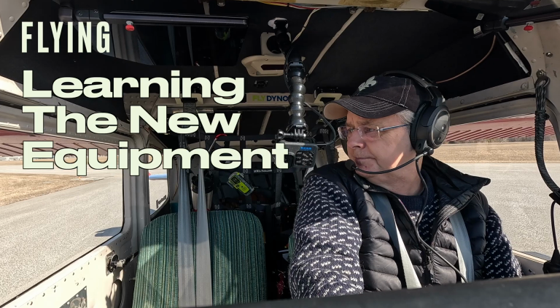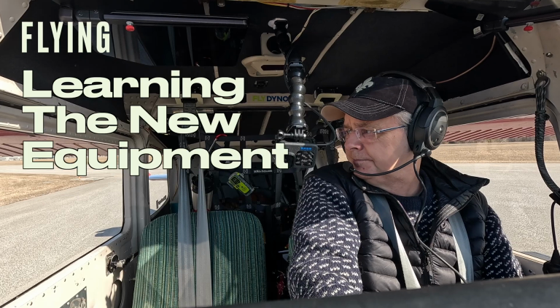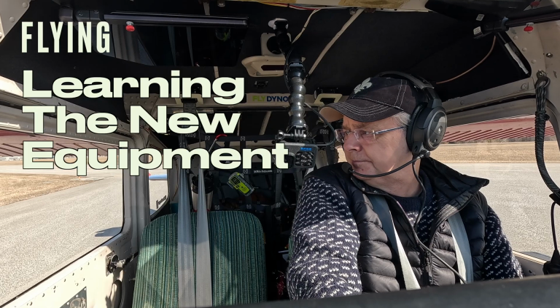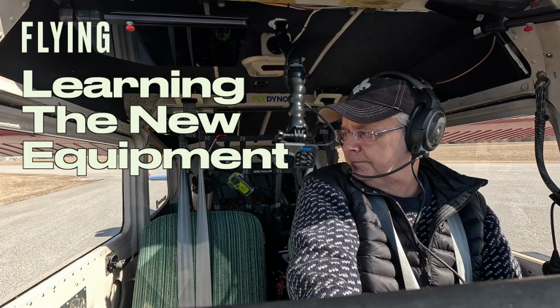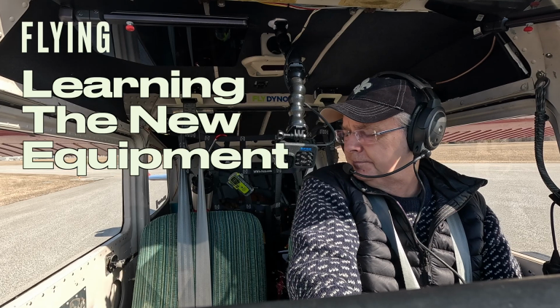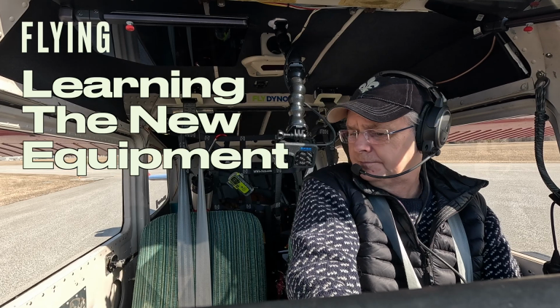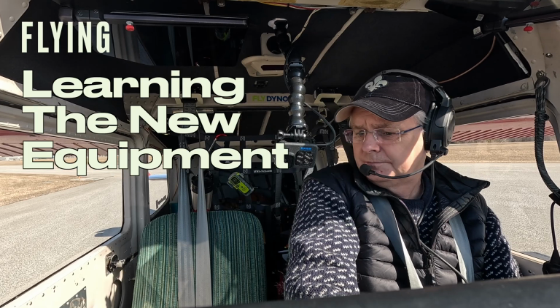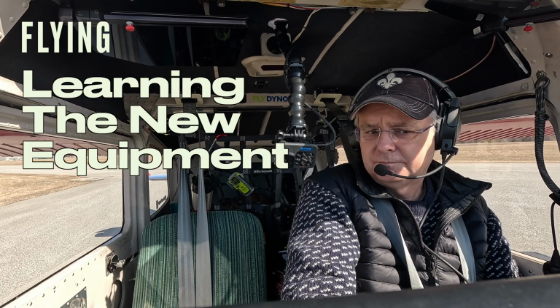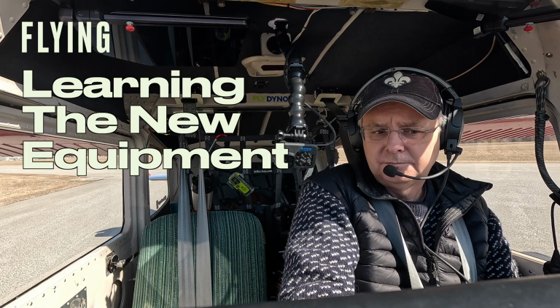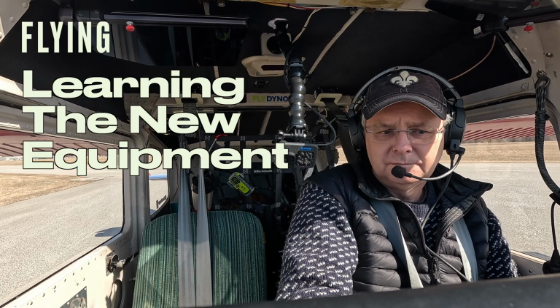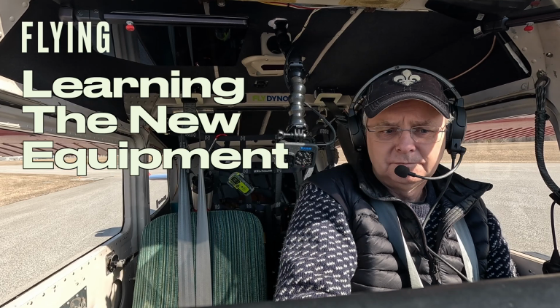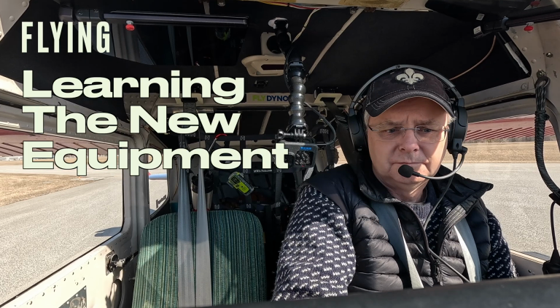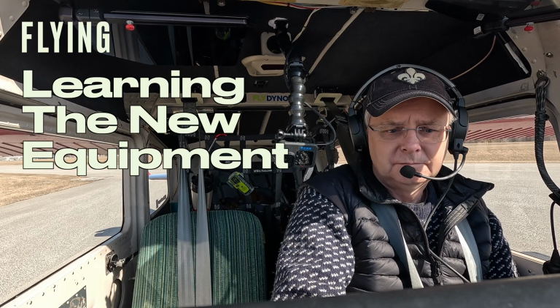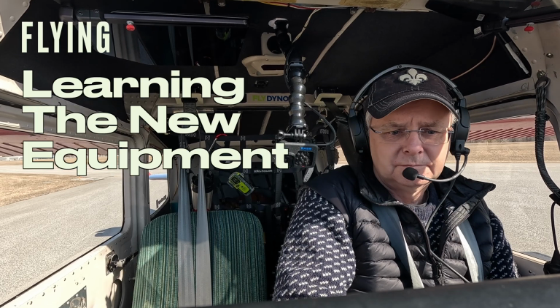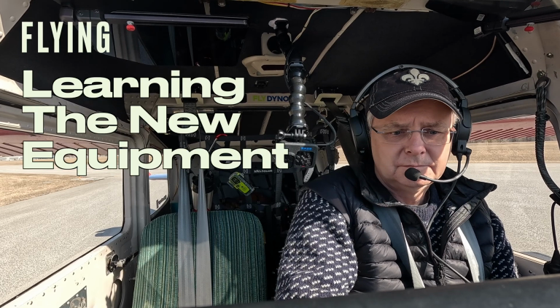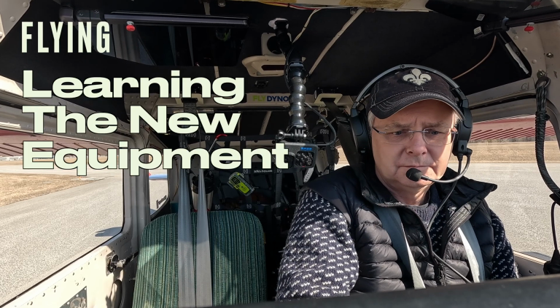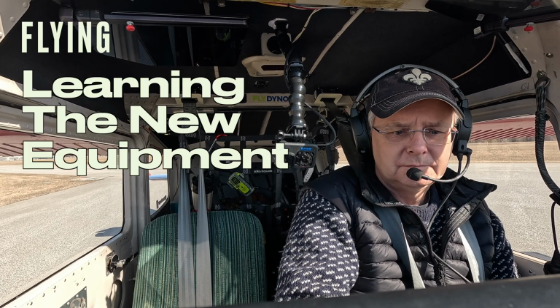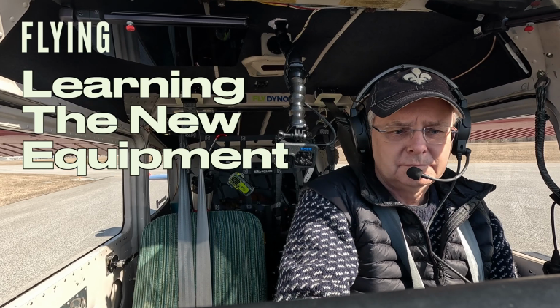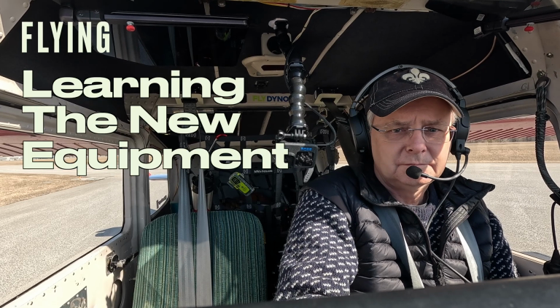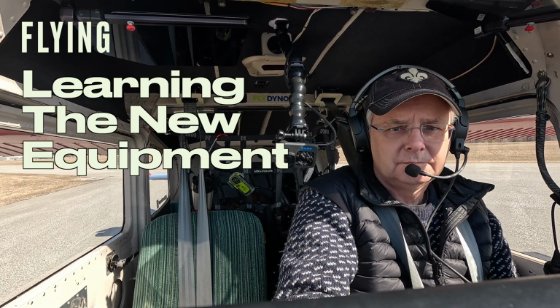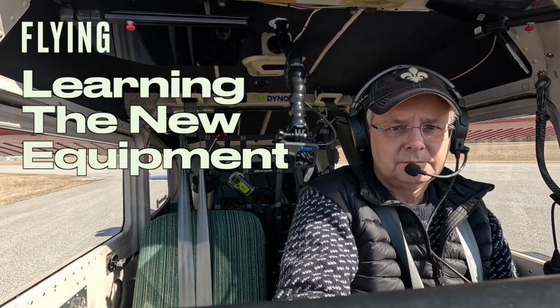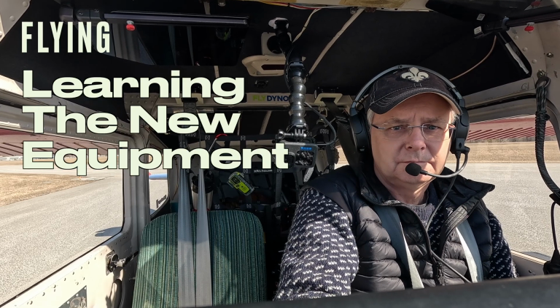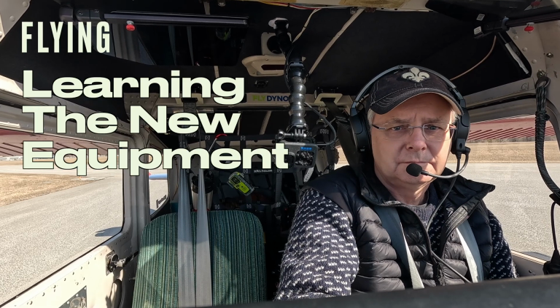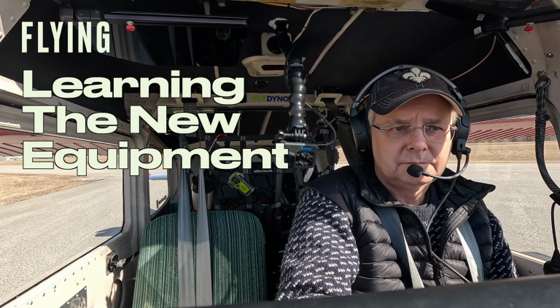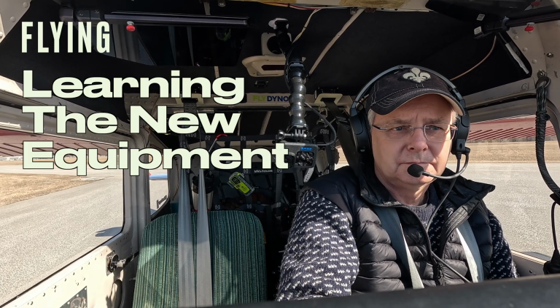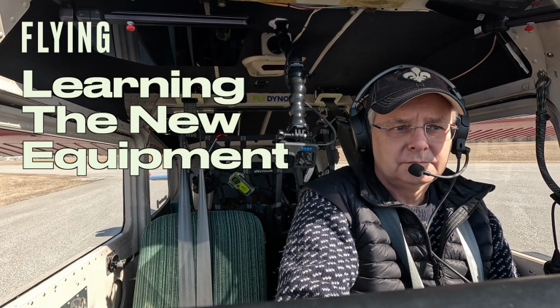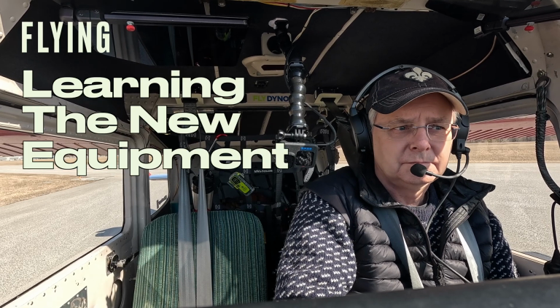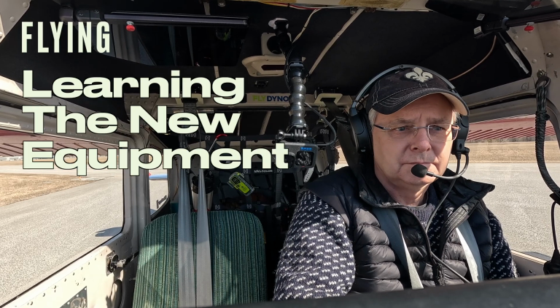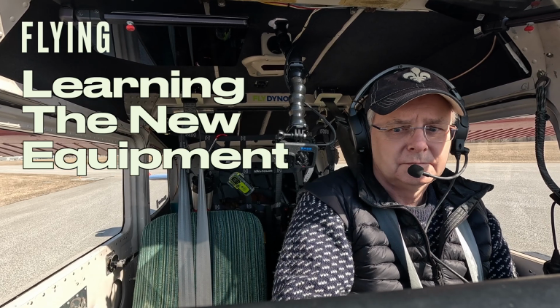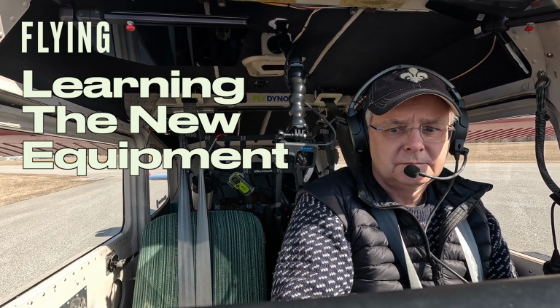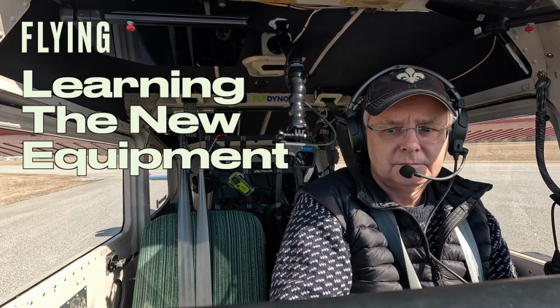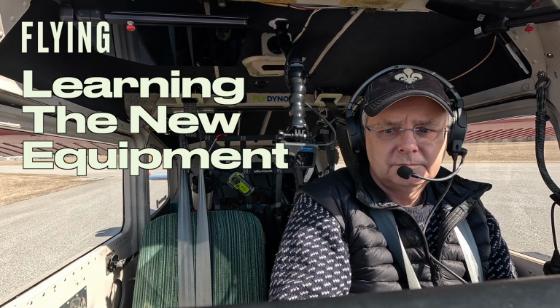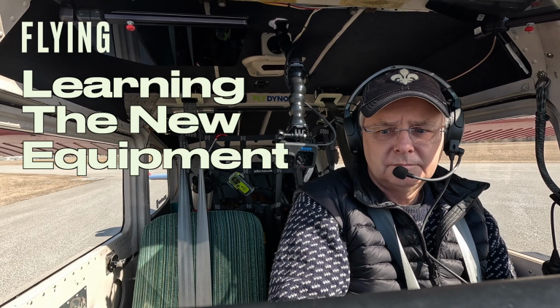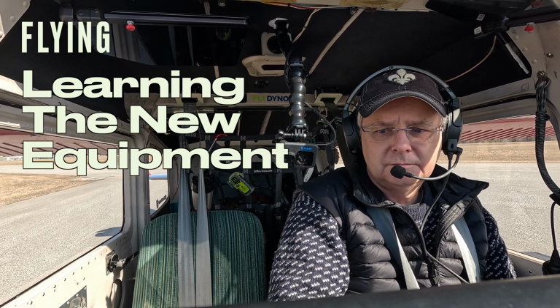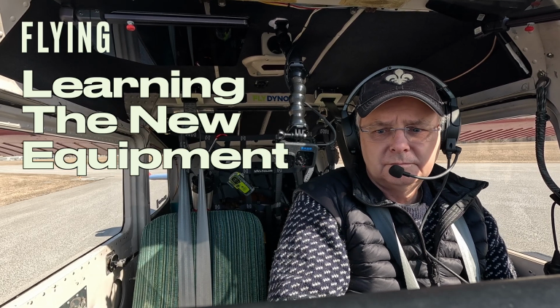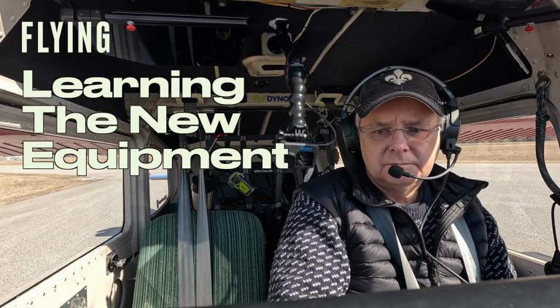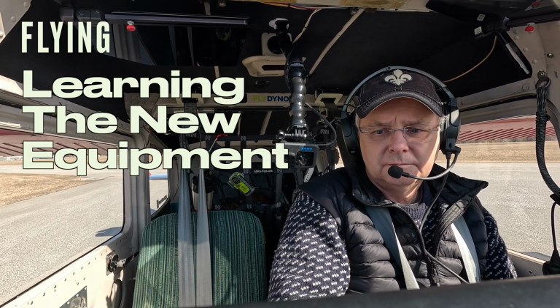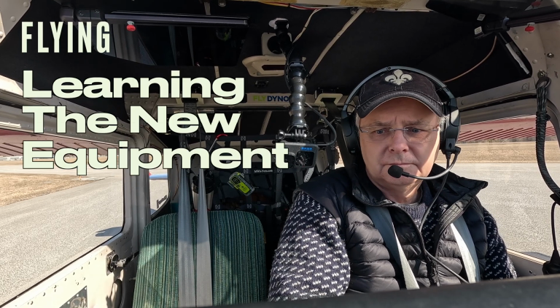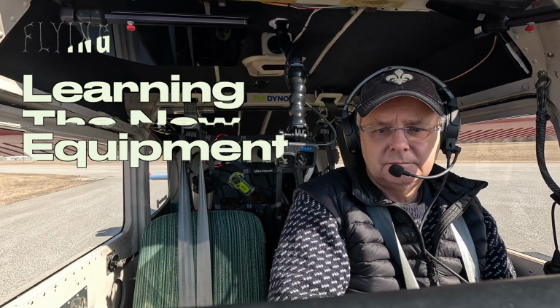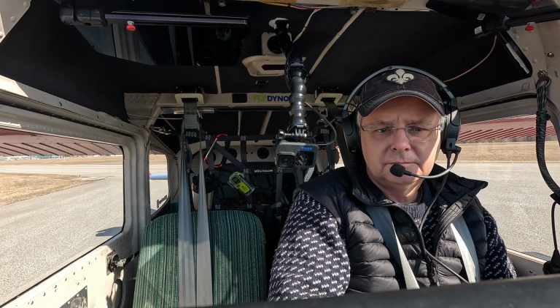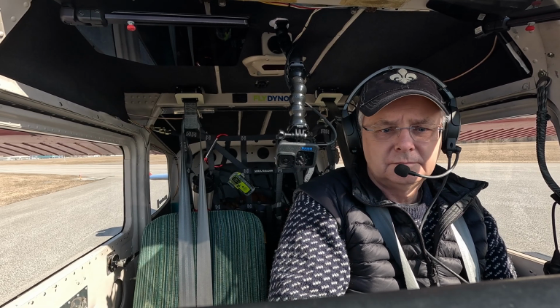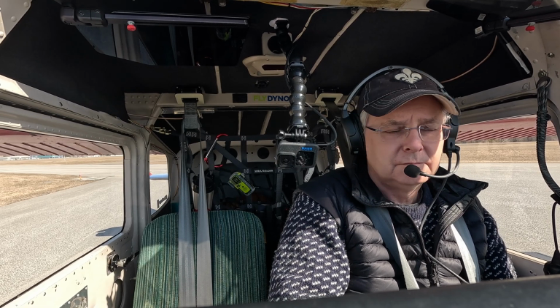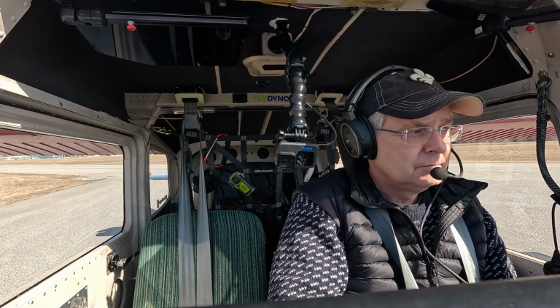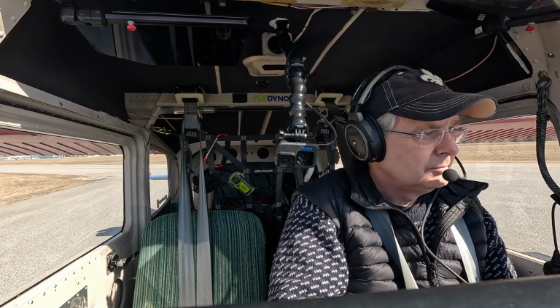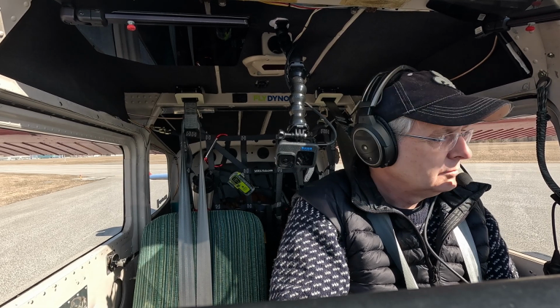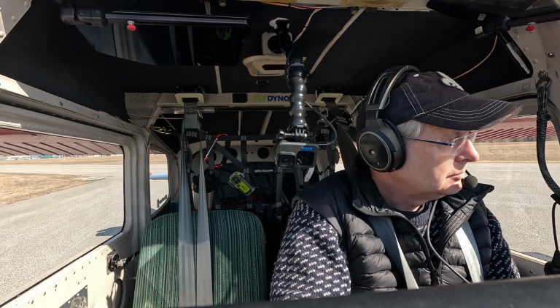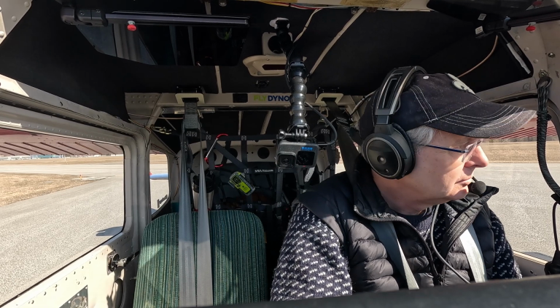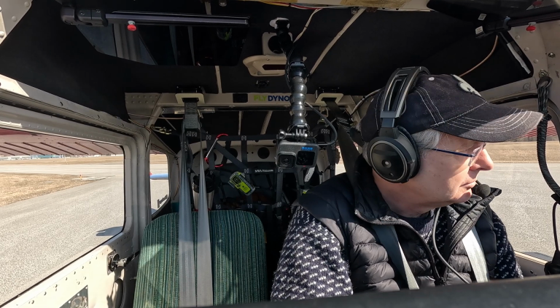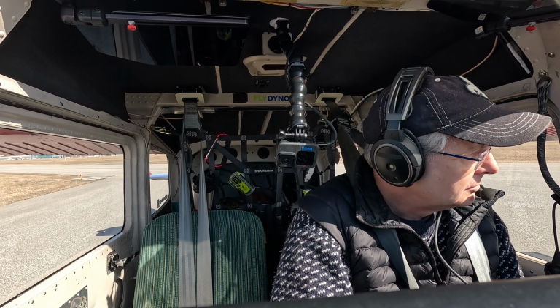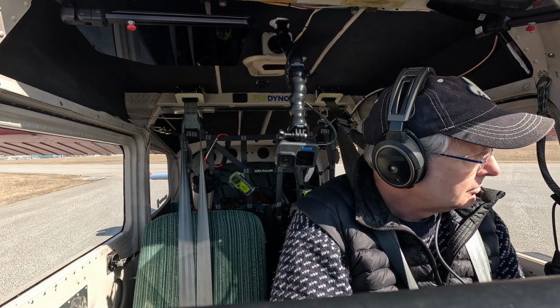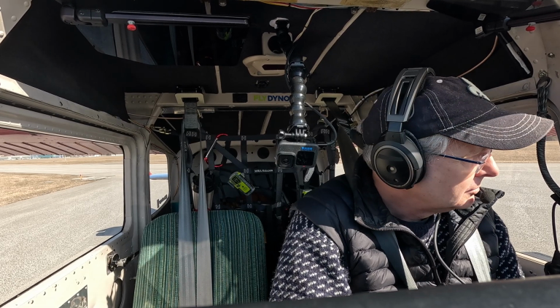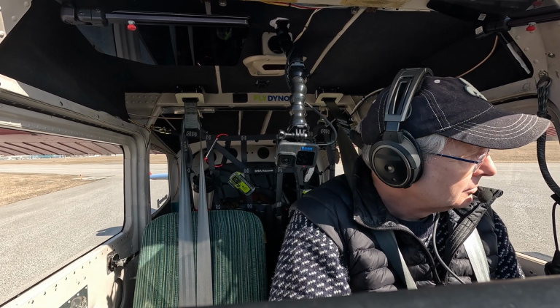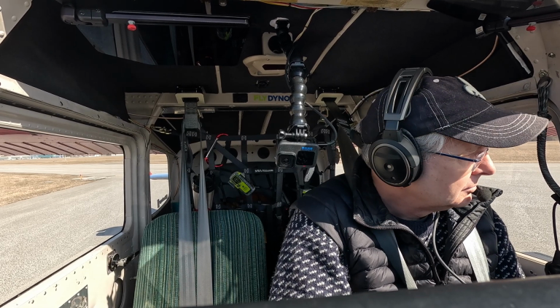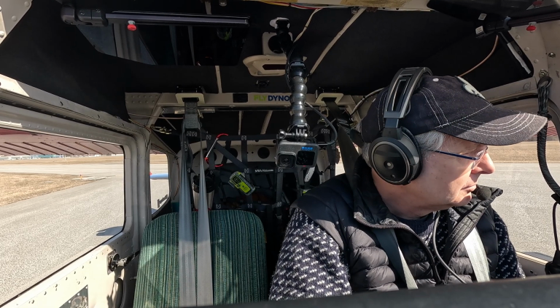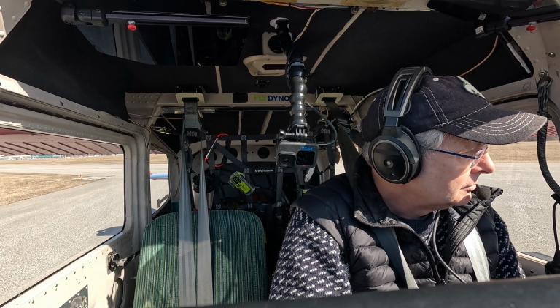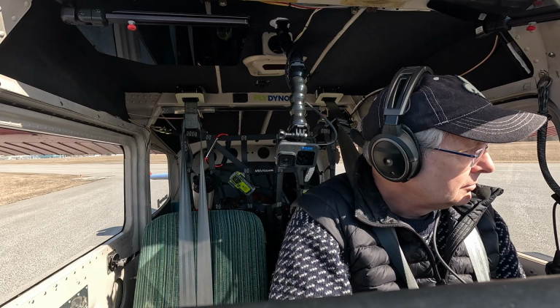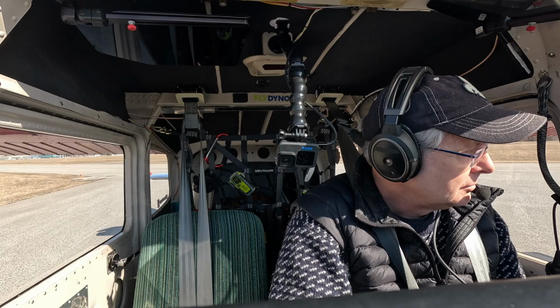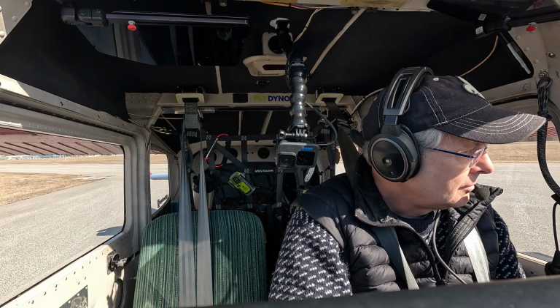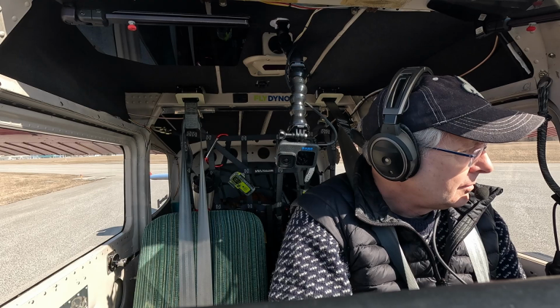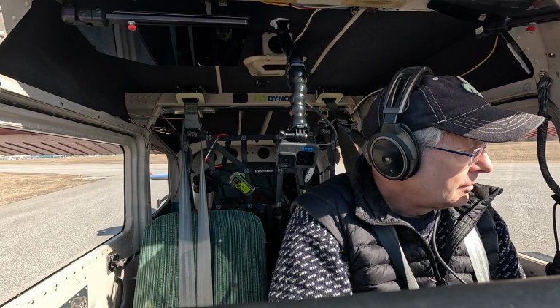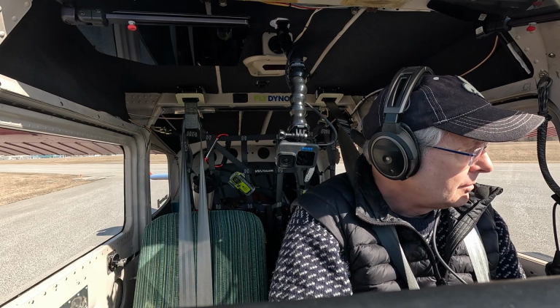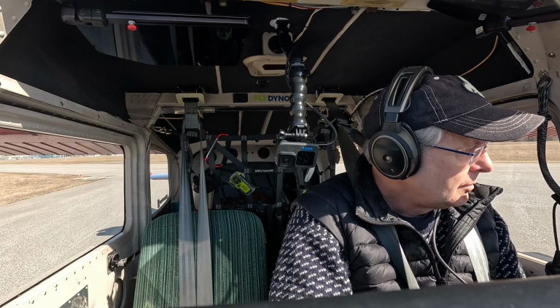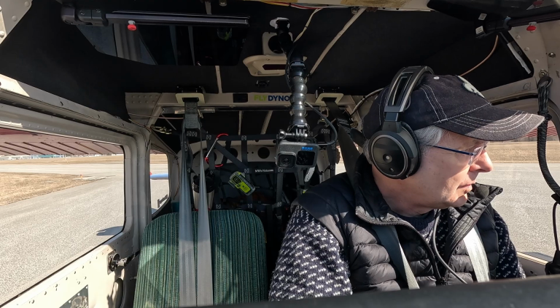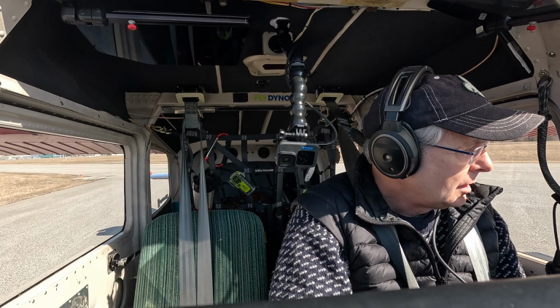Mike Victor Uniform Tower, right turn out, report clear to zone, wind 3-5-0 at southern, cleared takeoff runway 3-0.